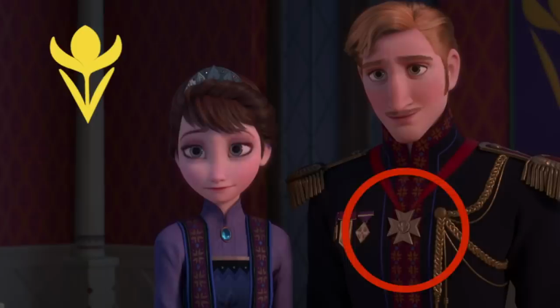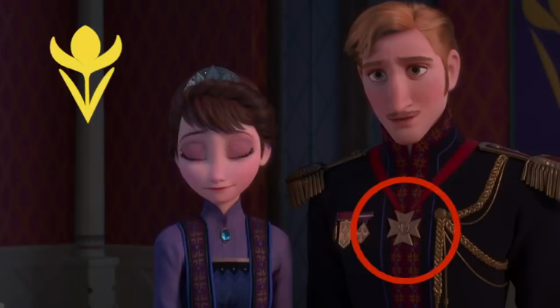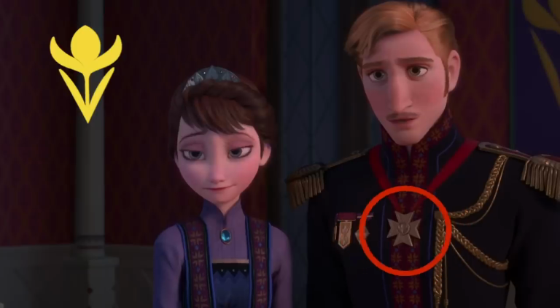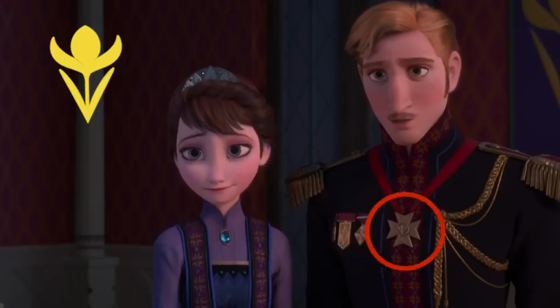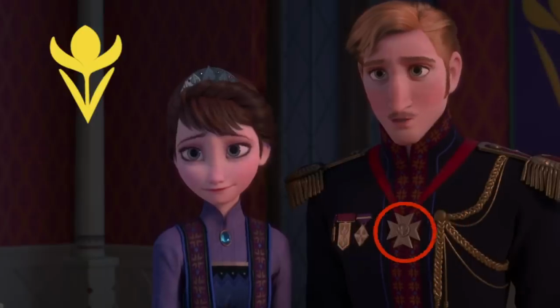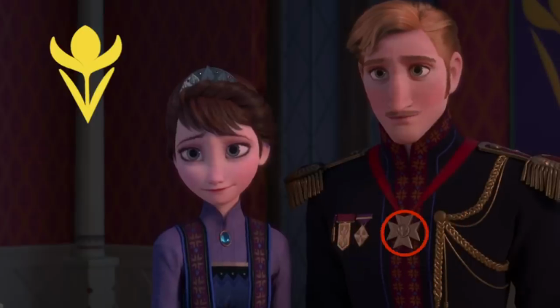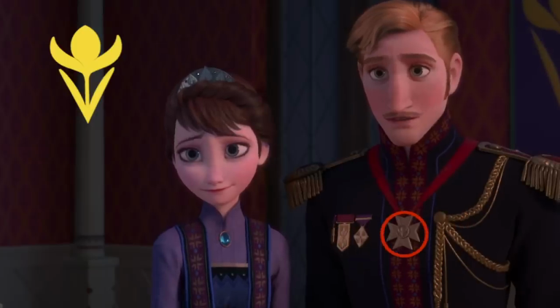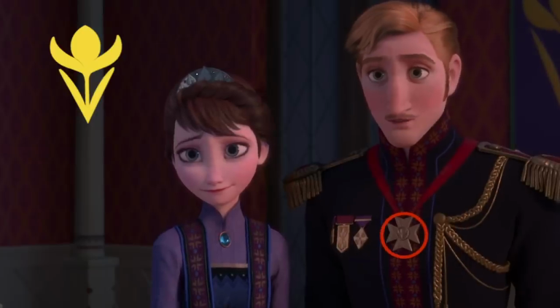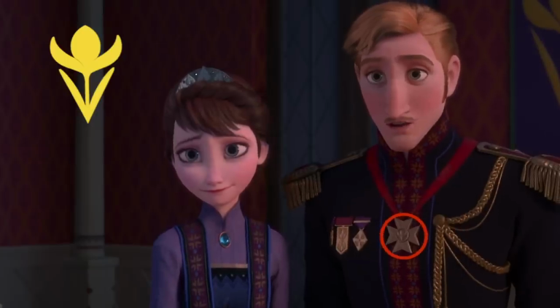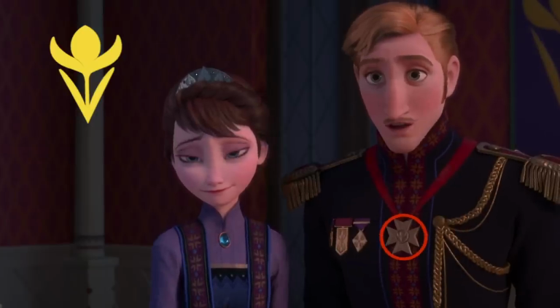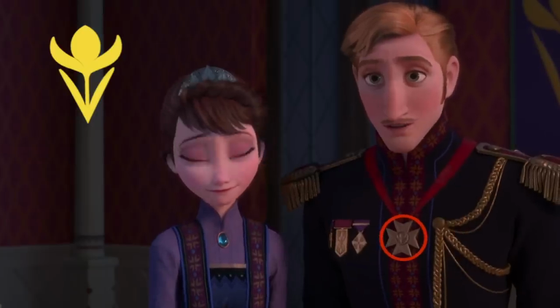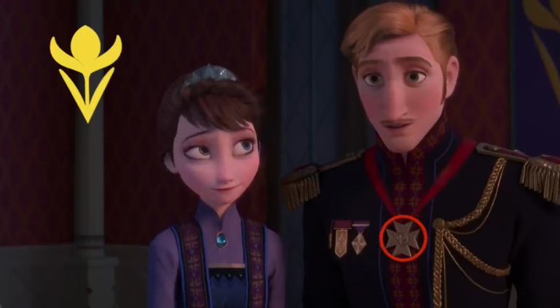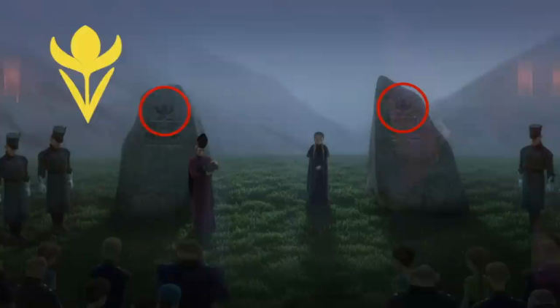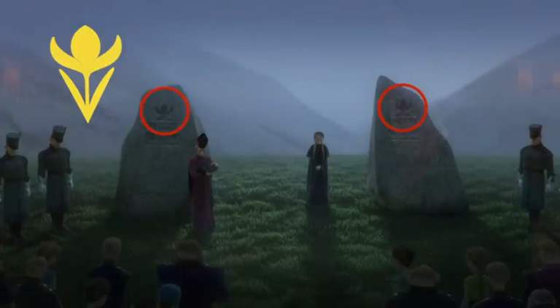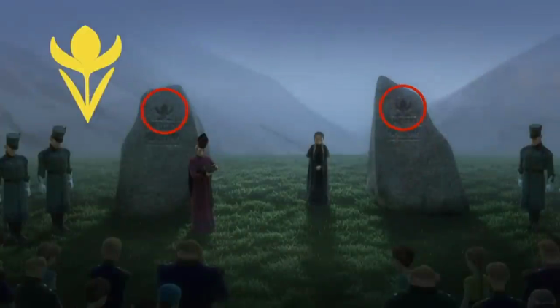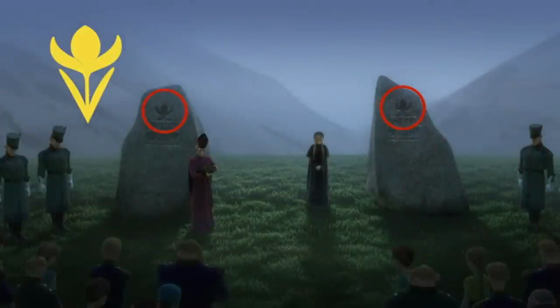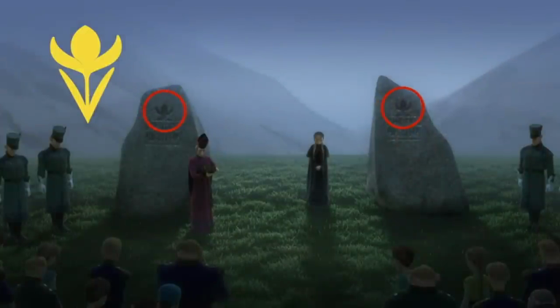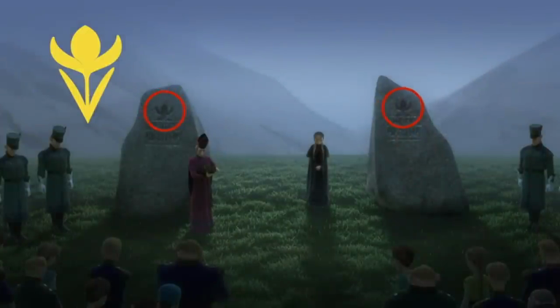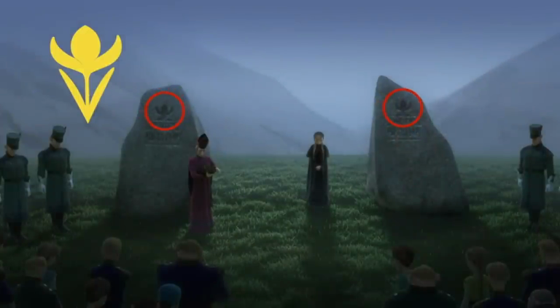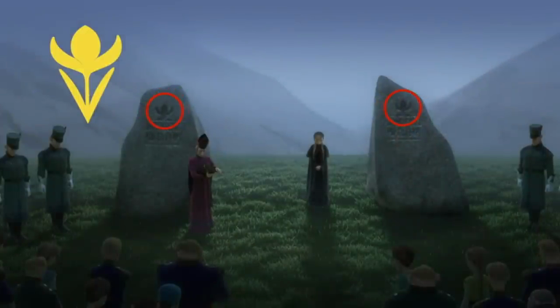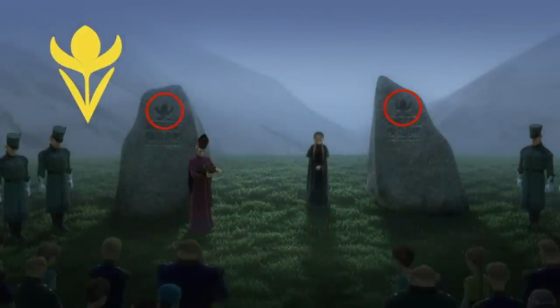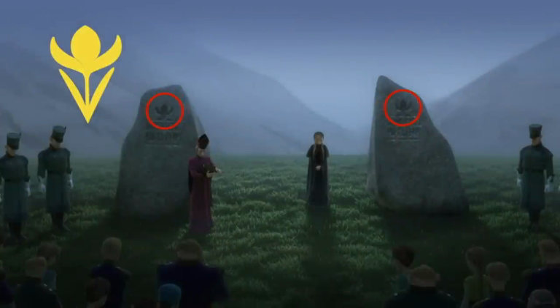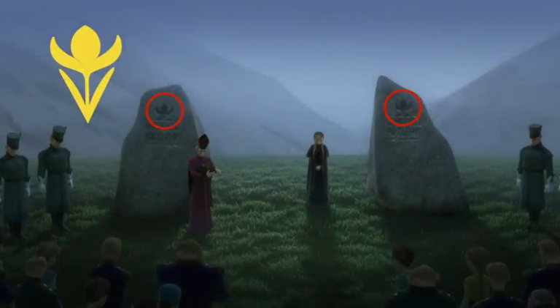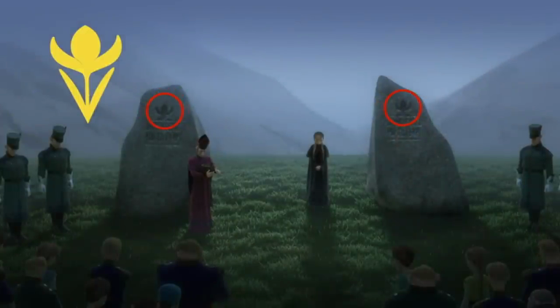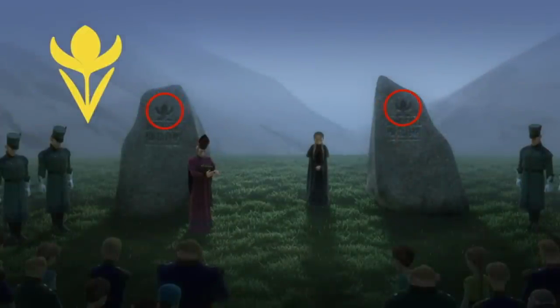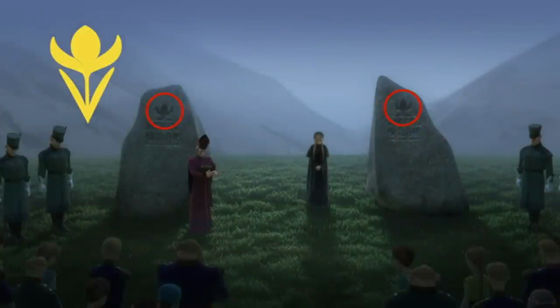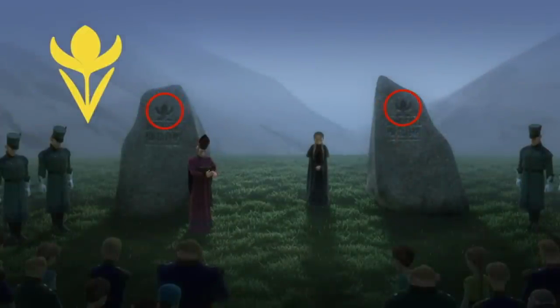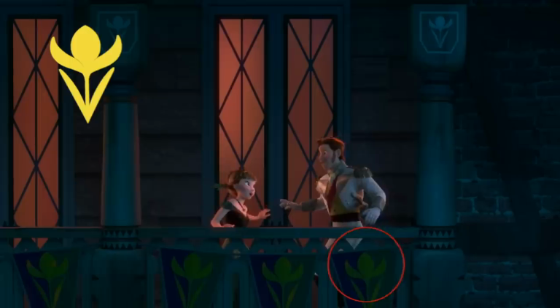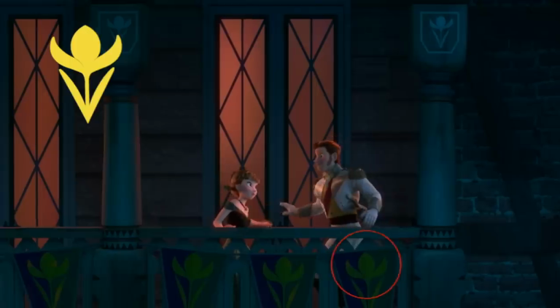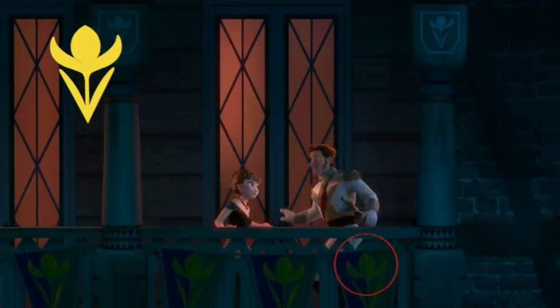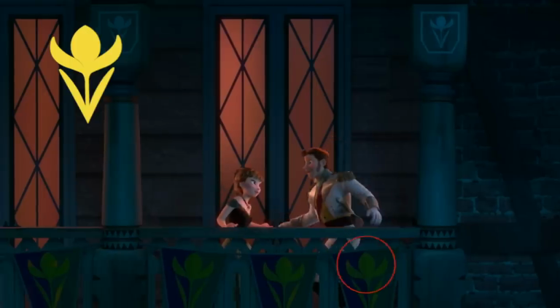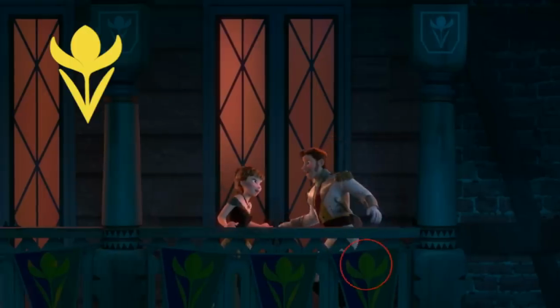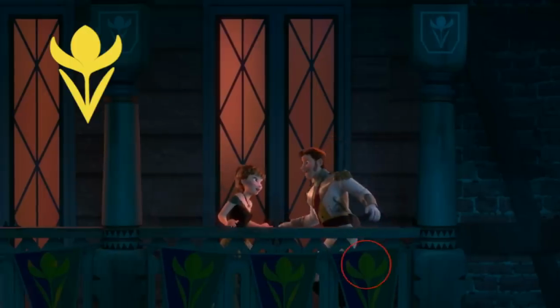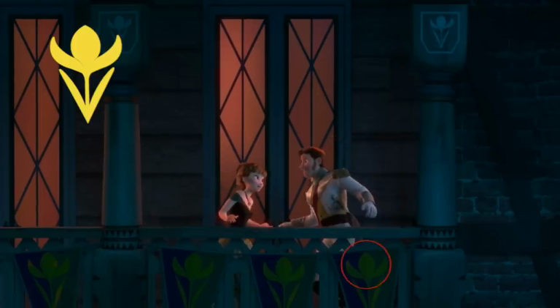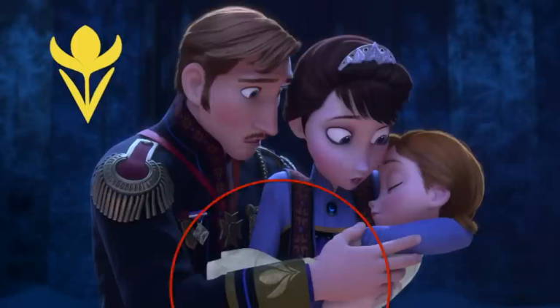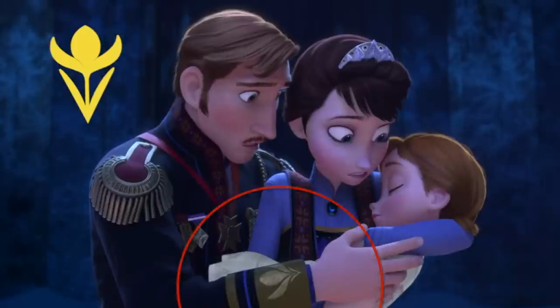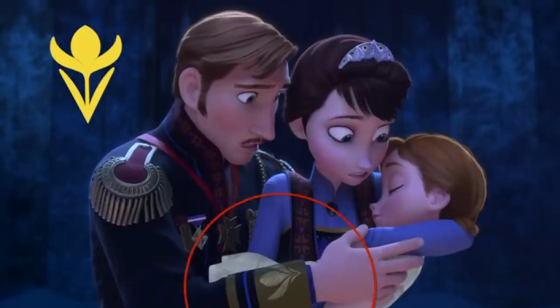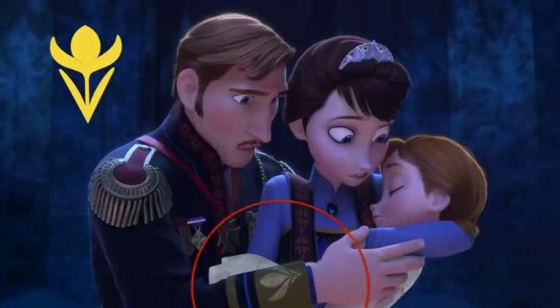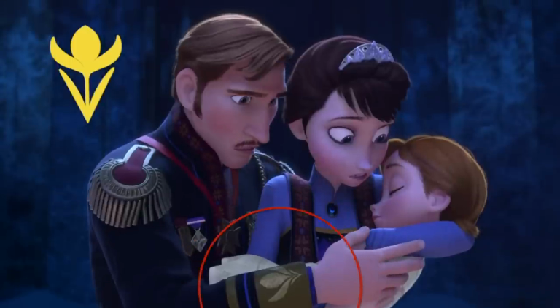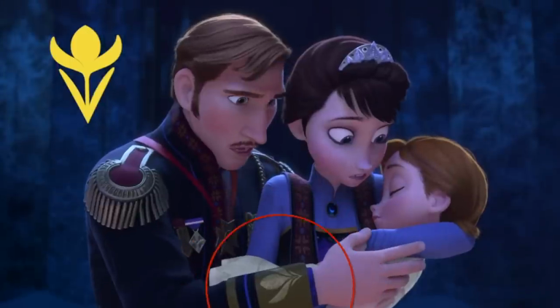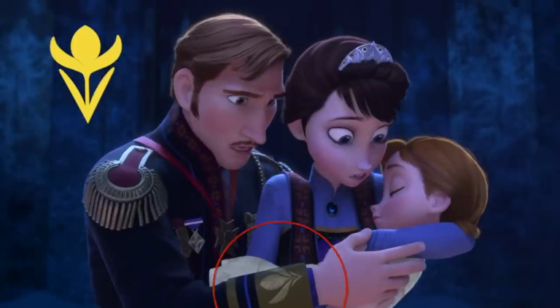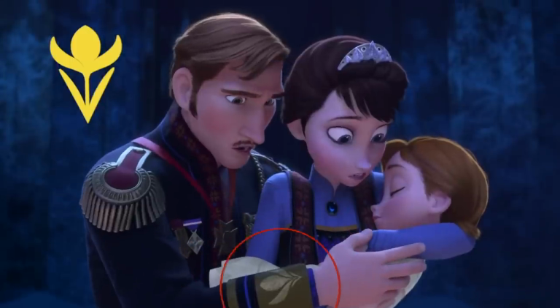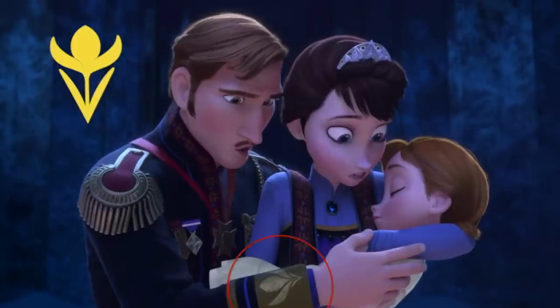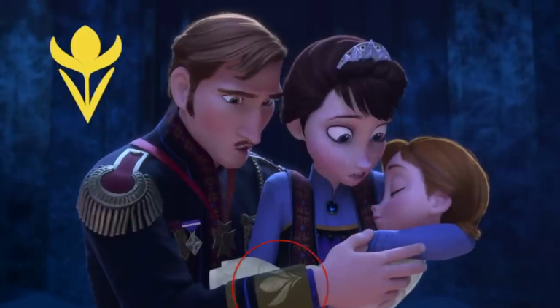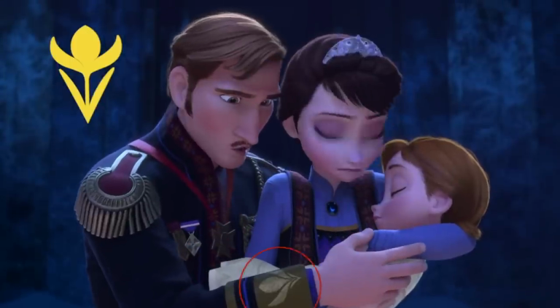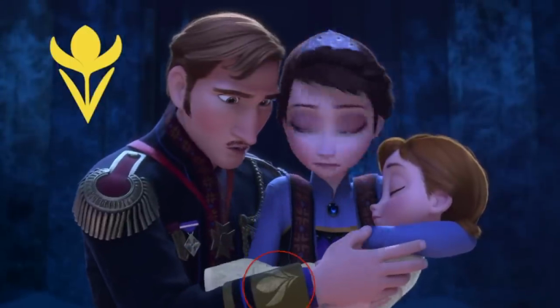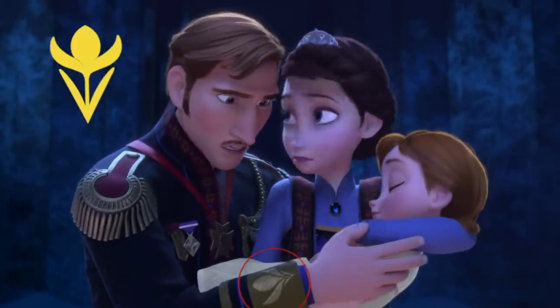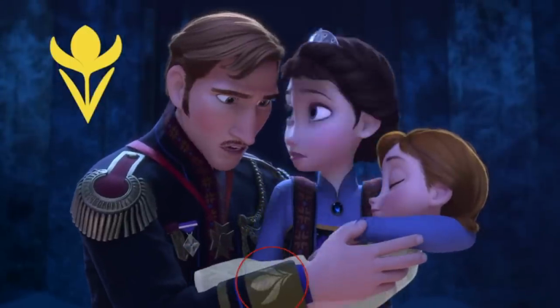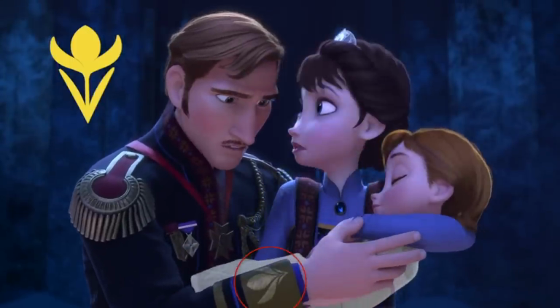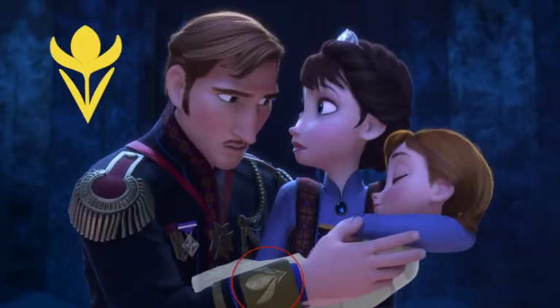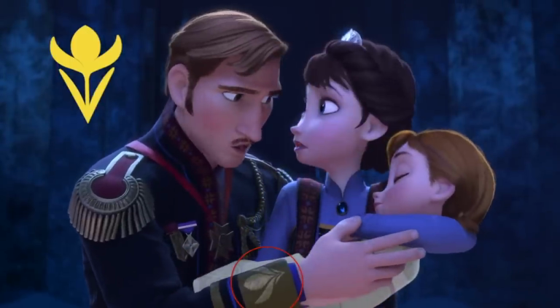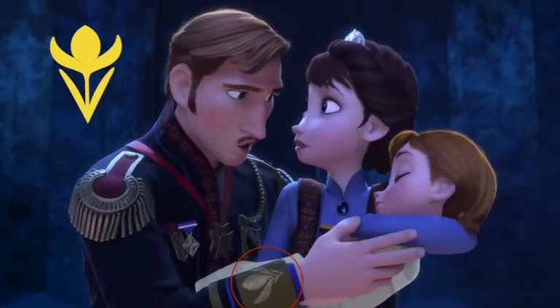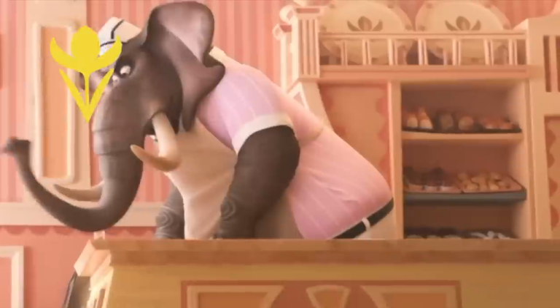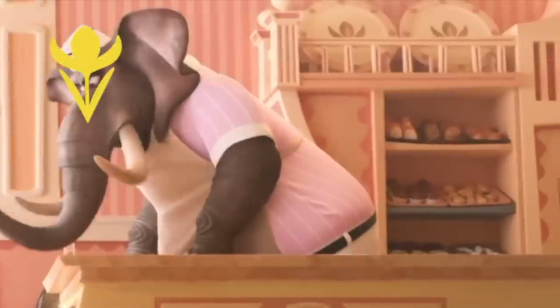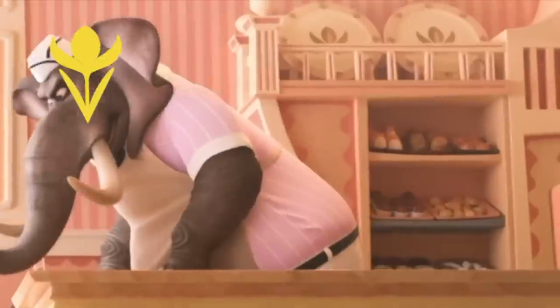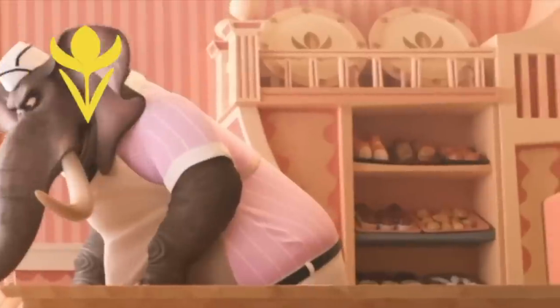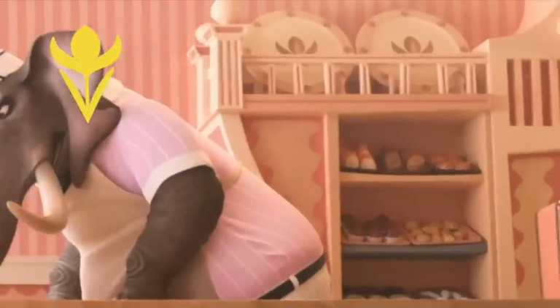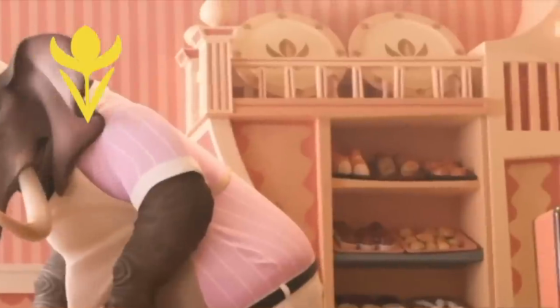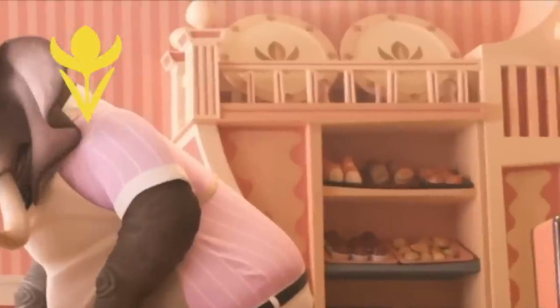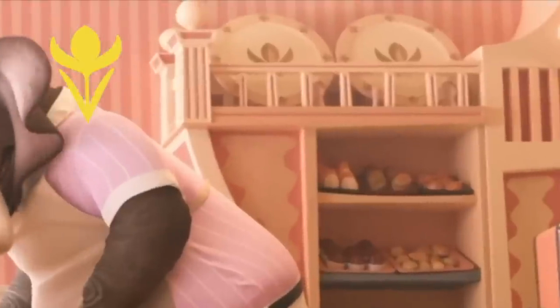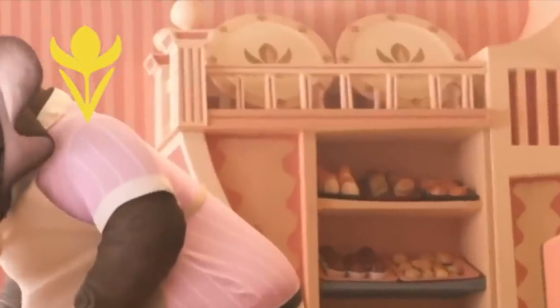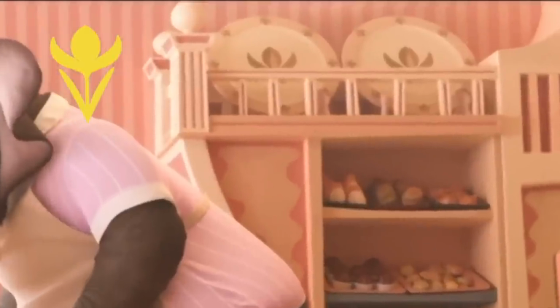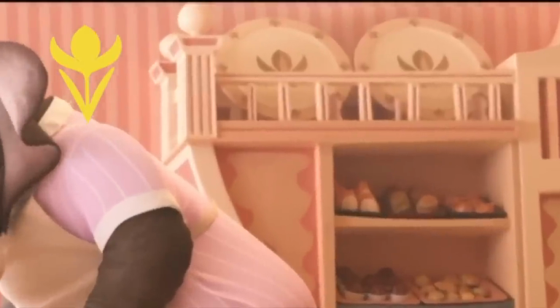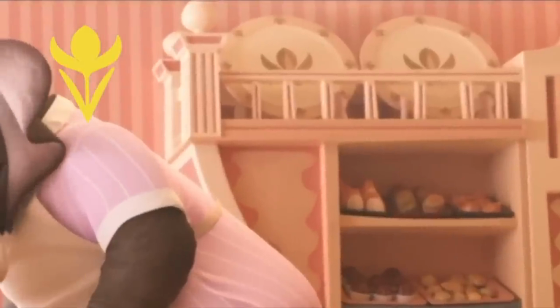We already know from my Zootopia video that the Seal of Arendelle, which can be found throughout the entire Frozen film, was also in Zootopia on the plates.